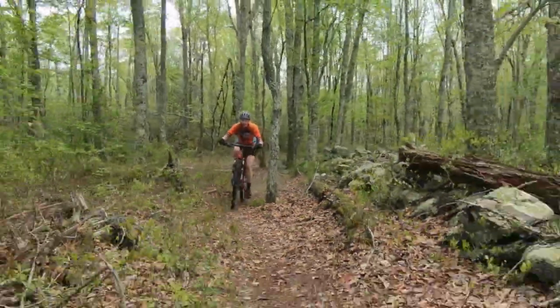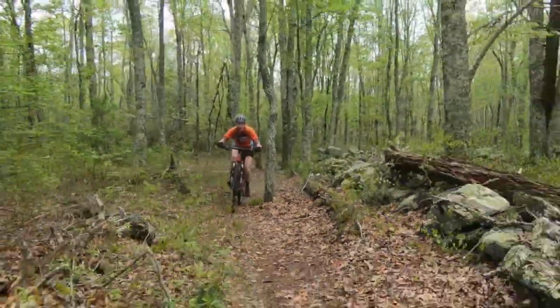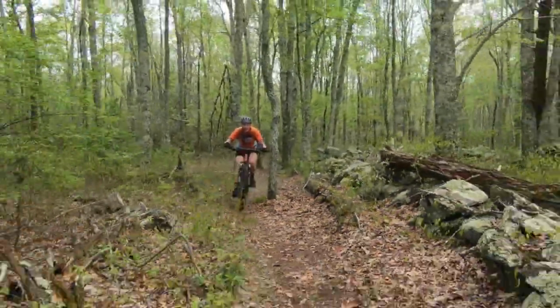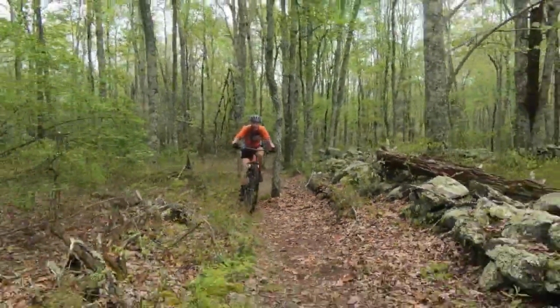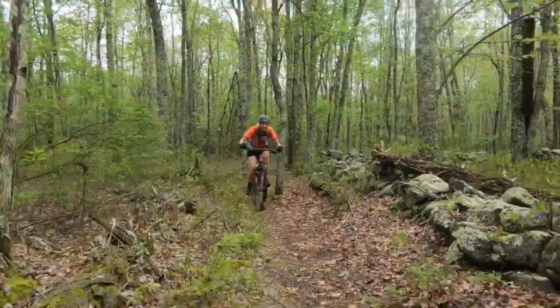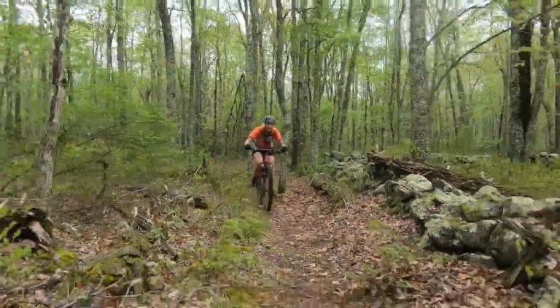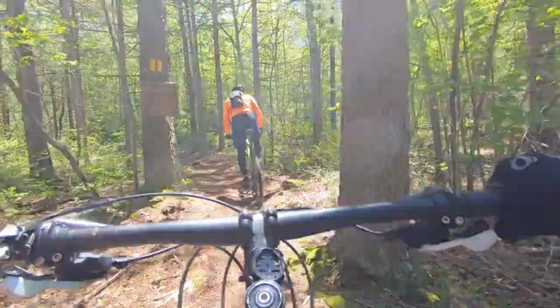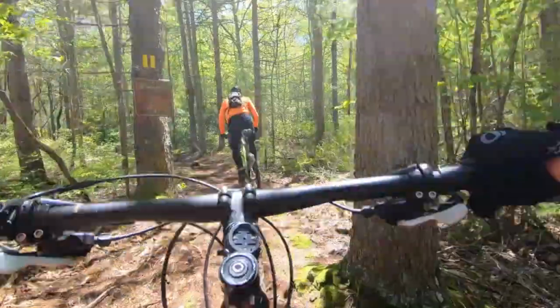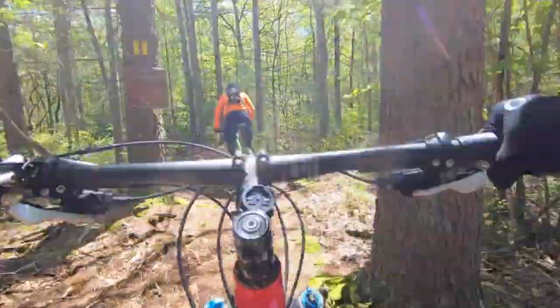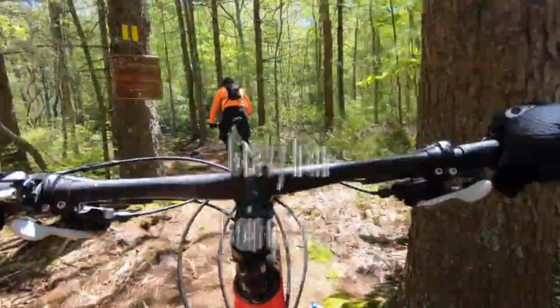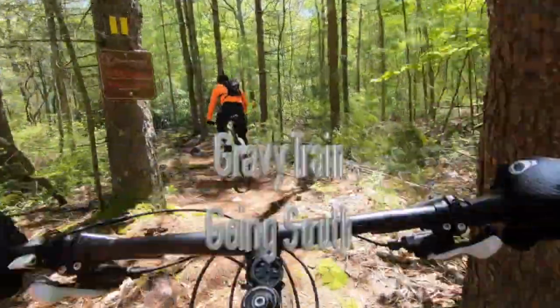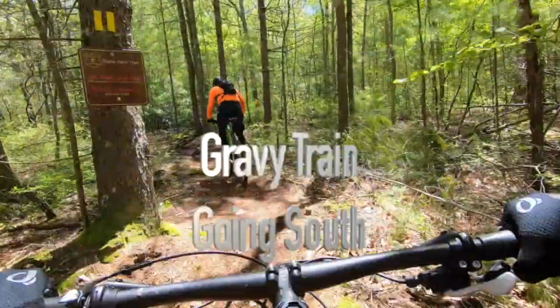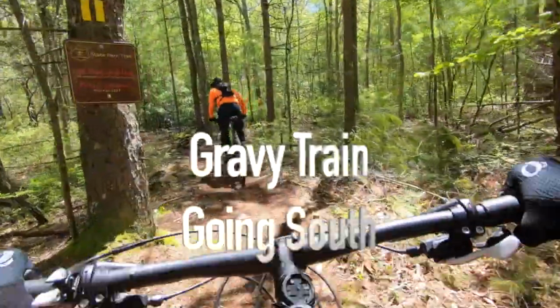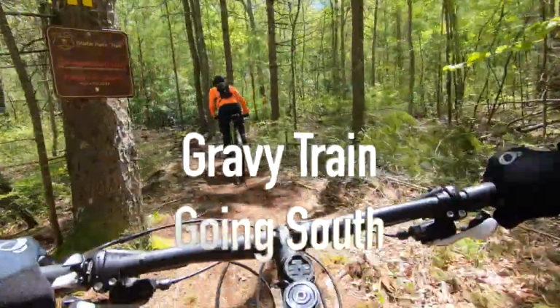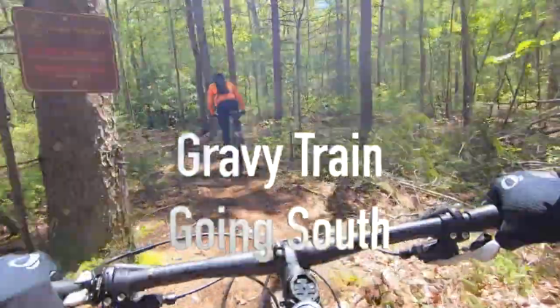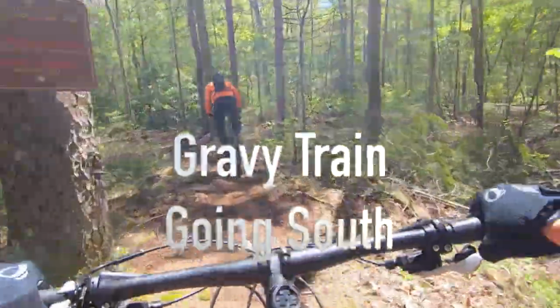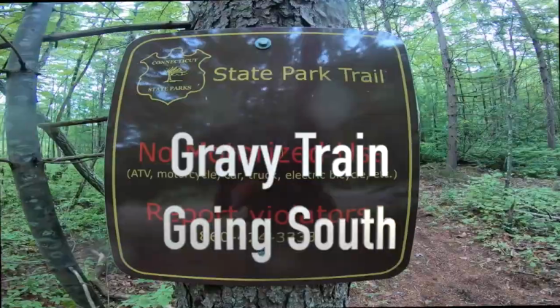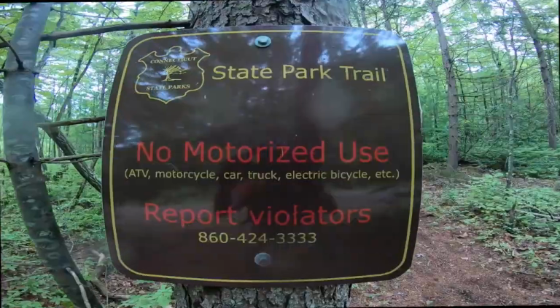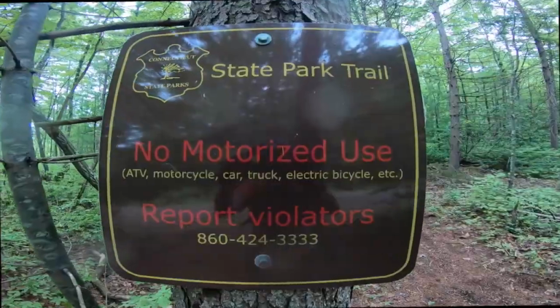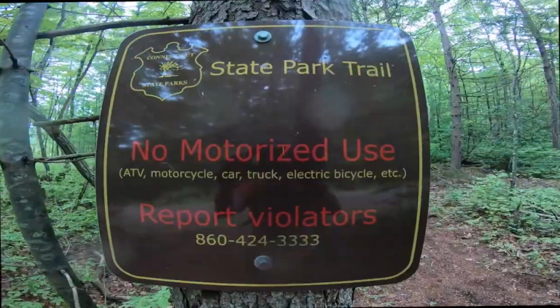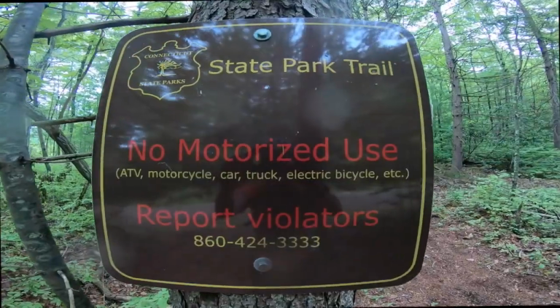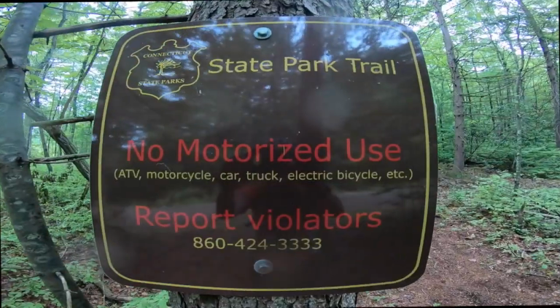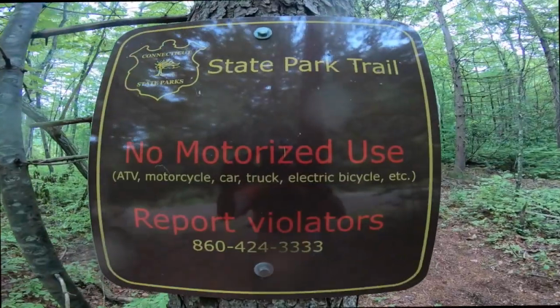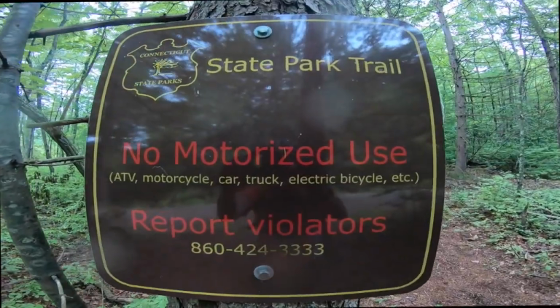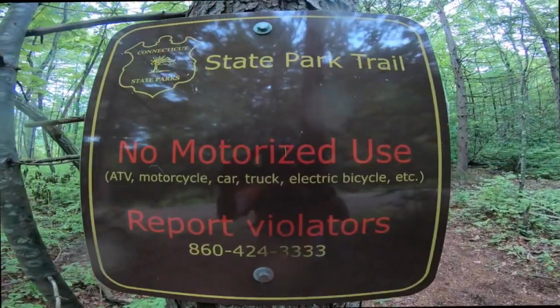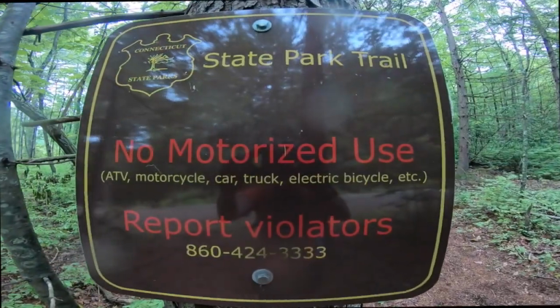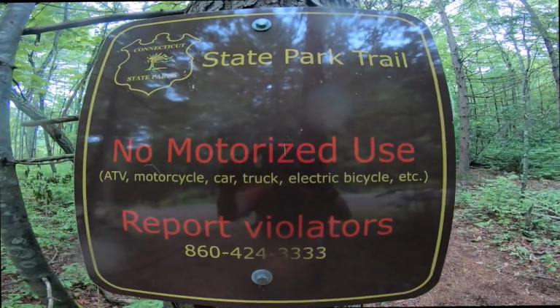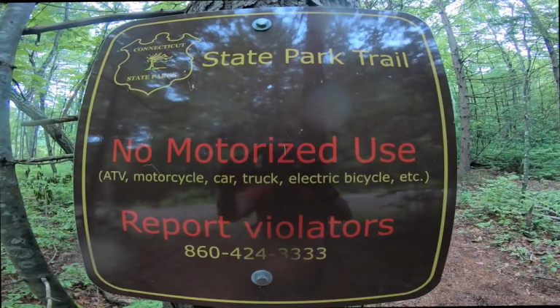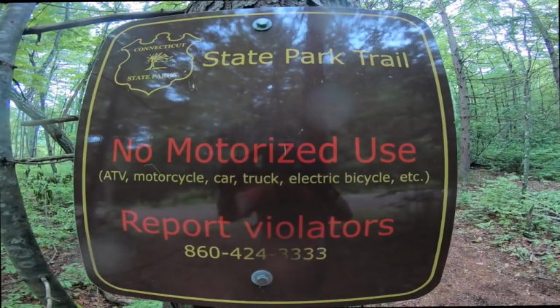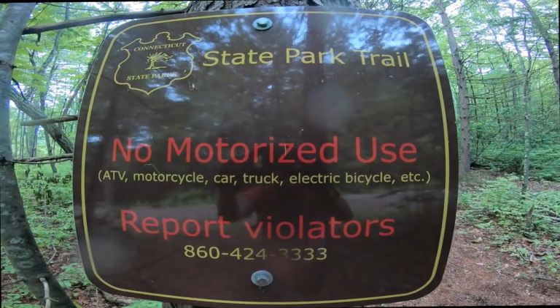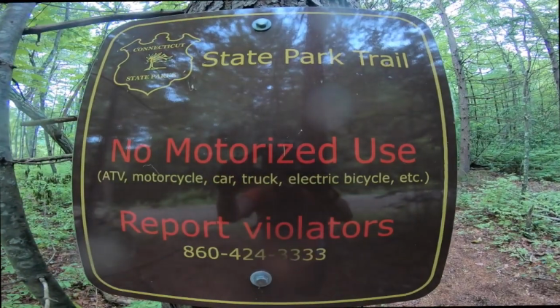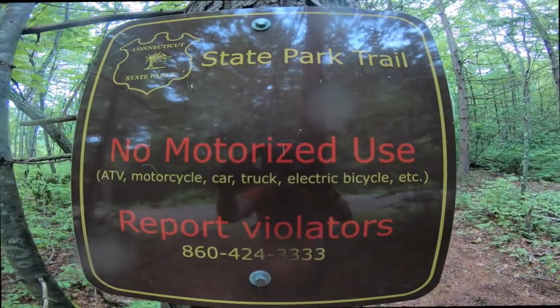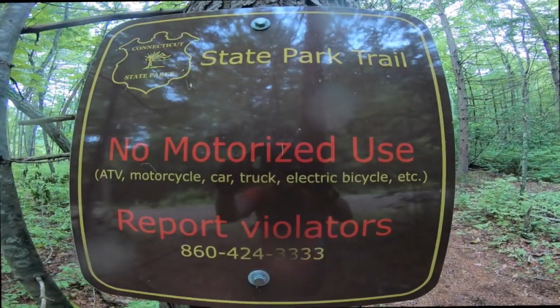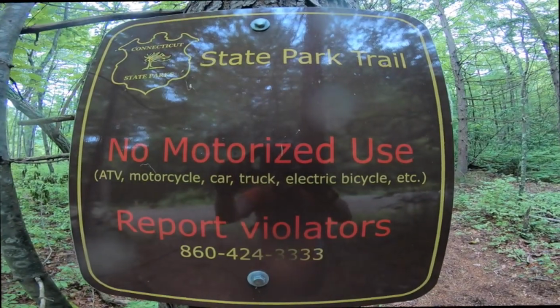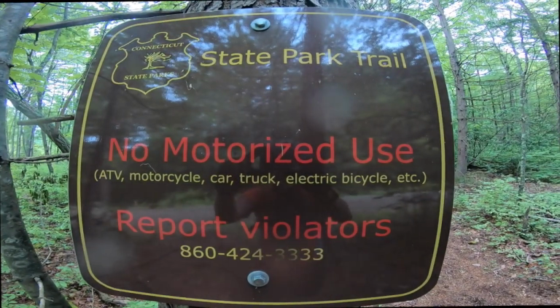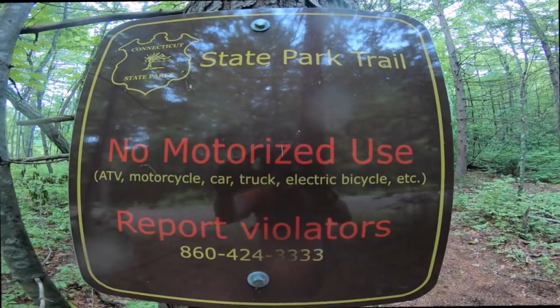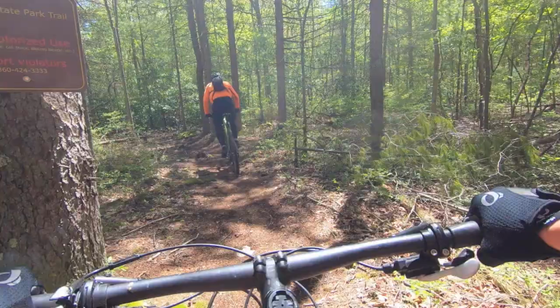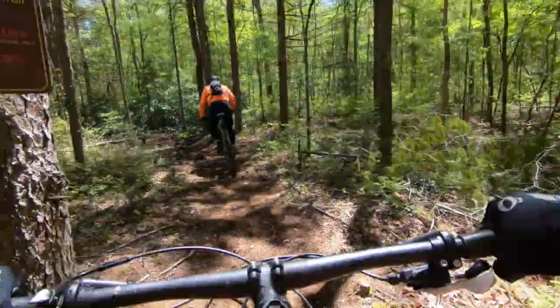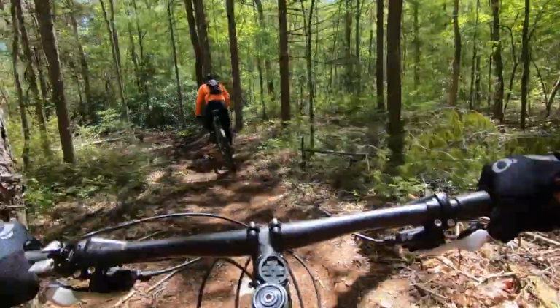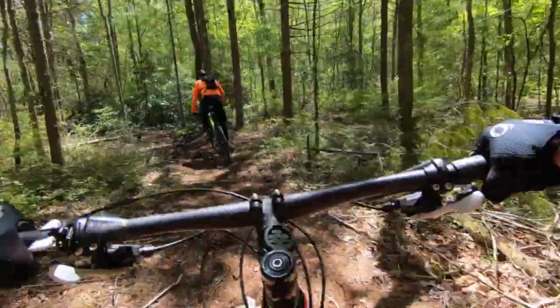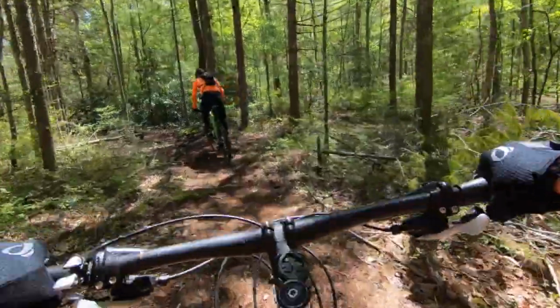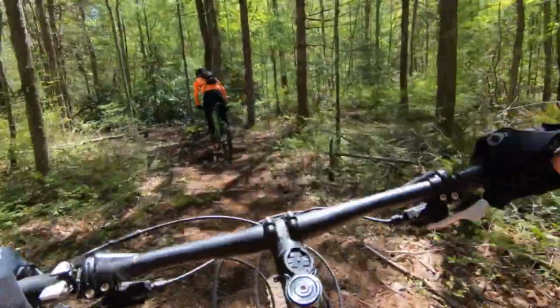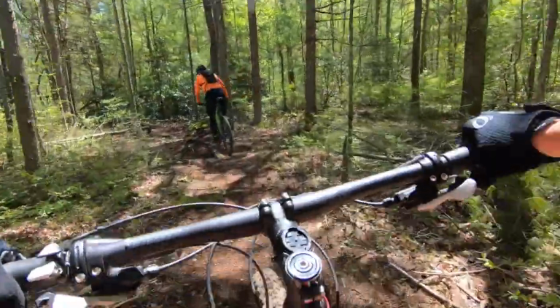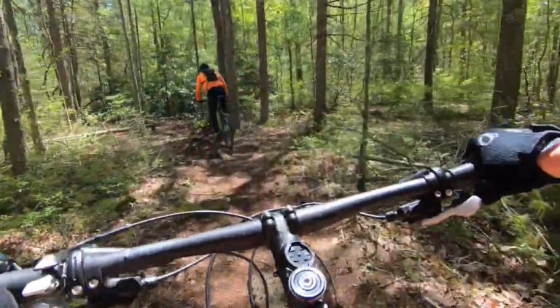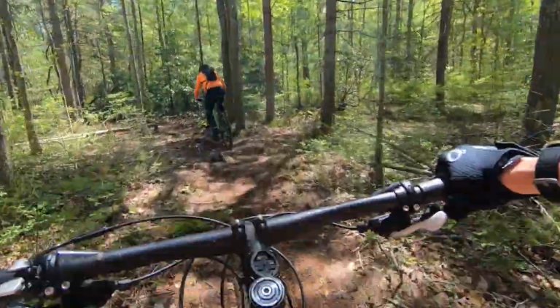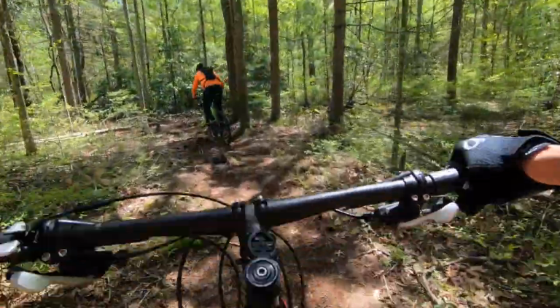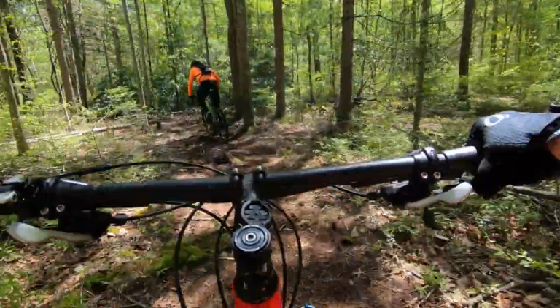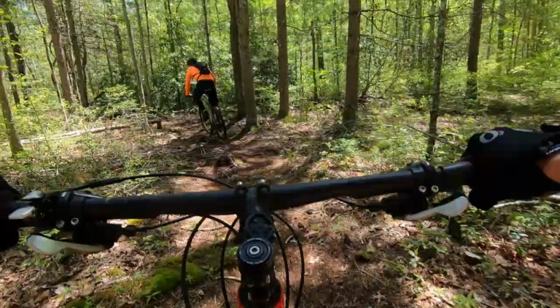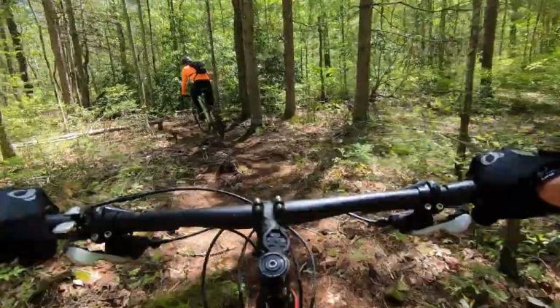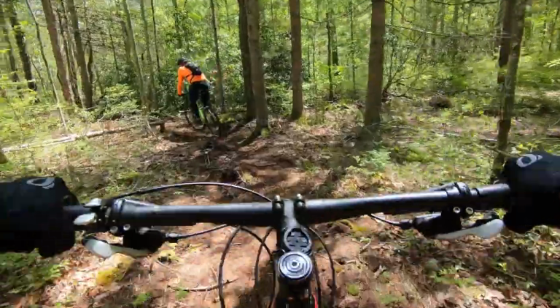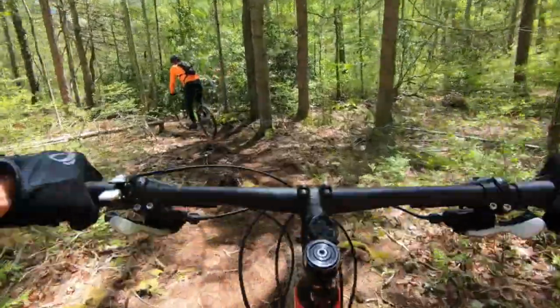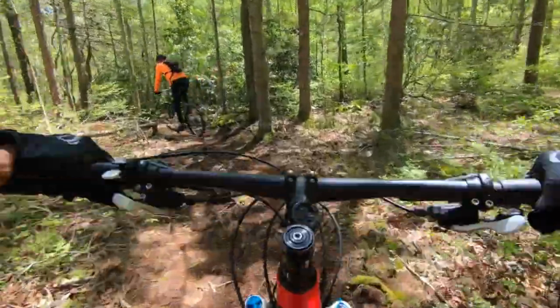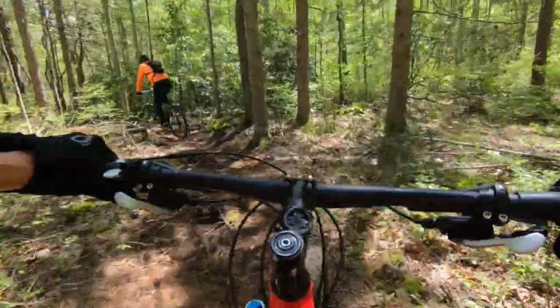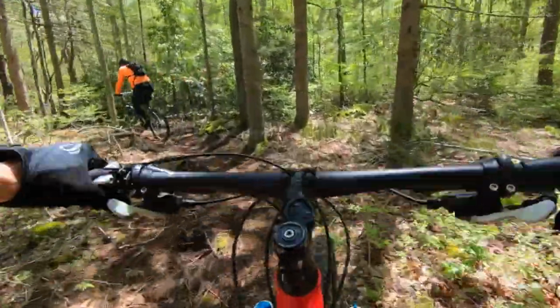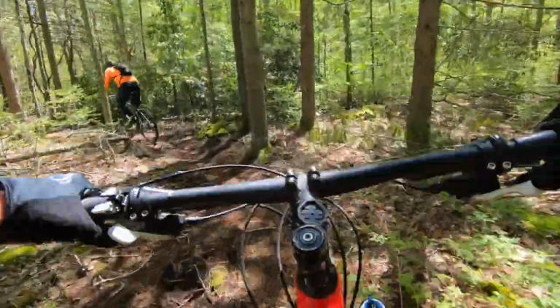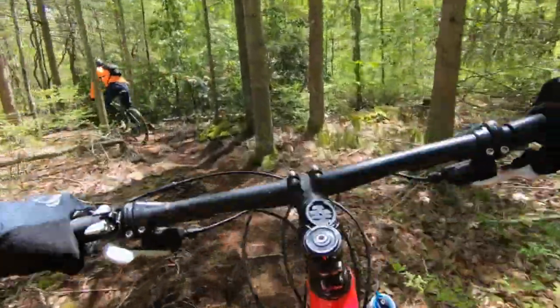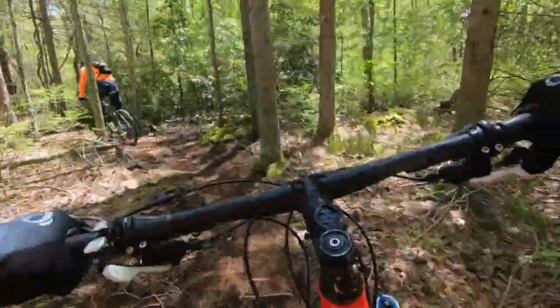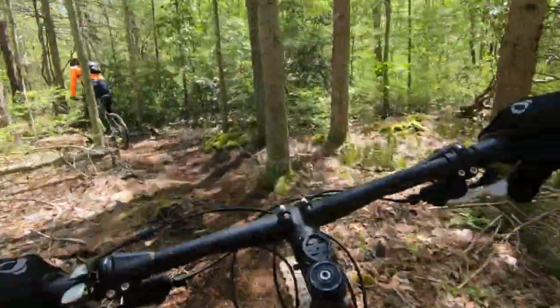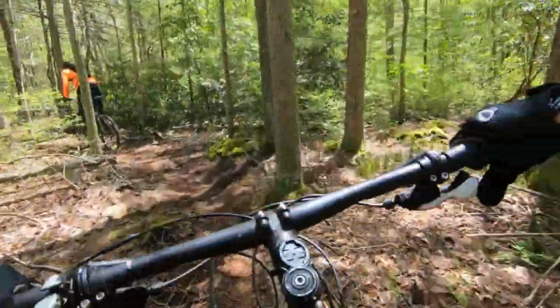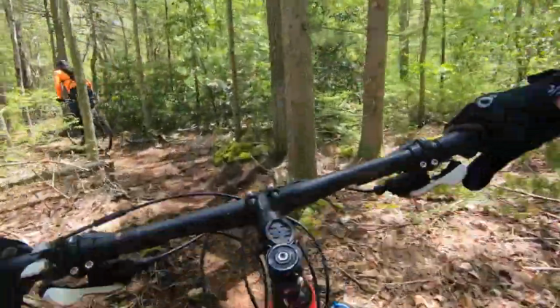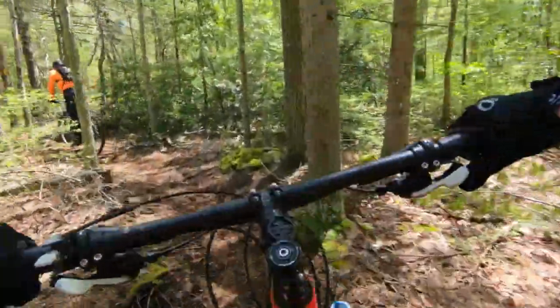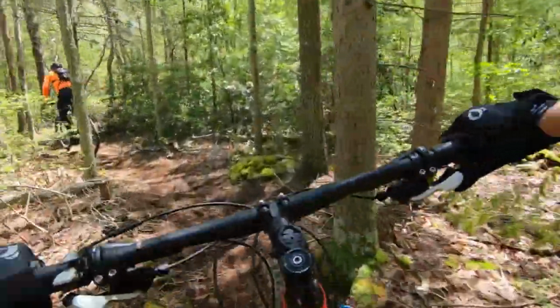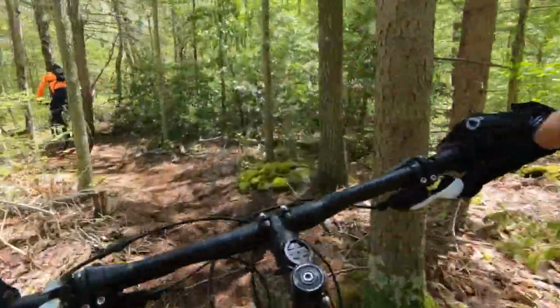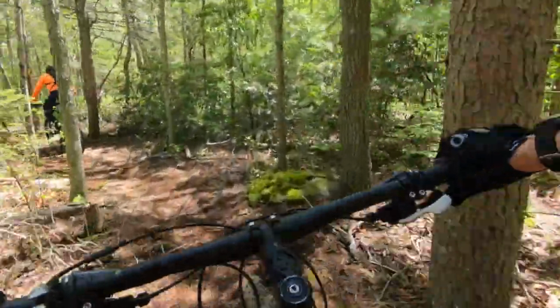Here we are at Gravy Train. The sign at the beginning of this trail specifically says no motorized vehicles, including e-bikes.